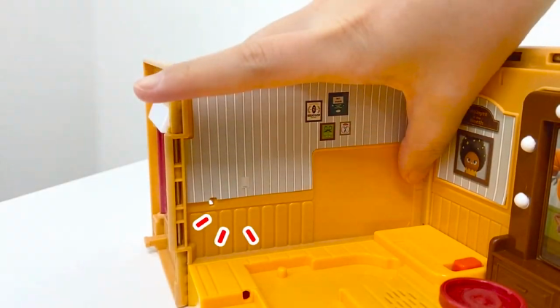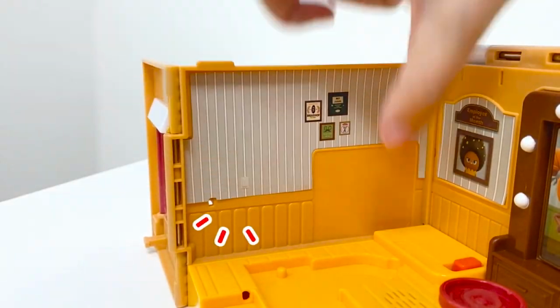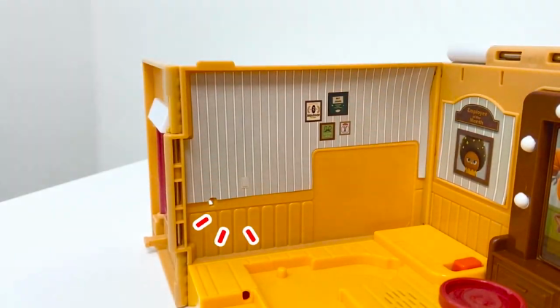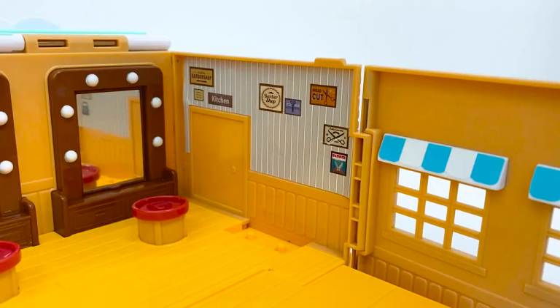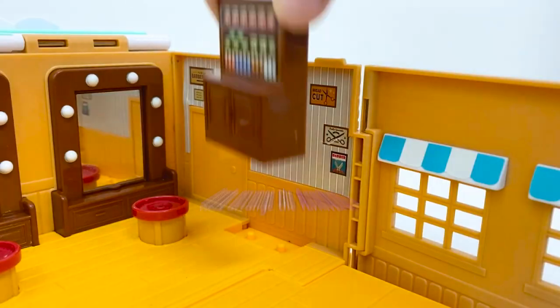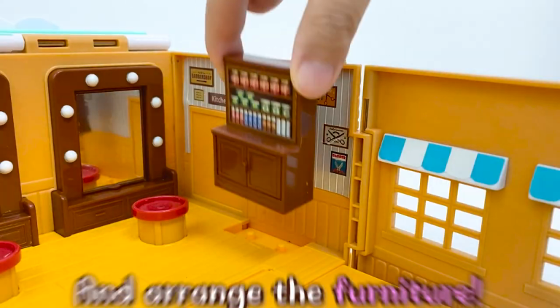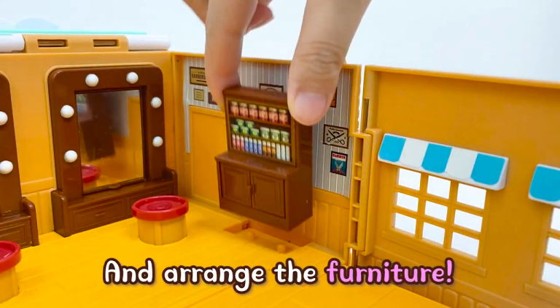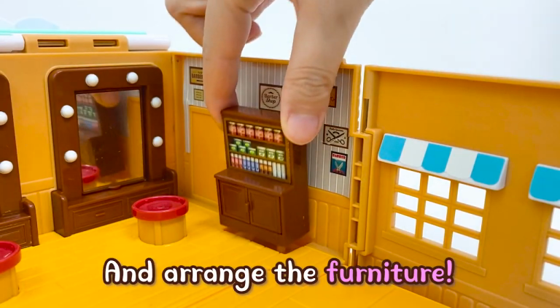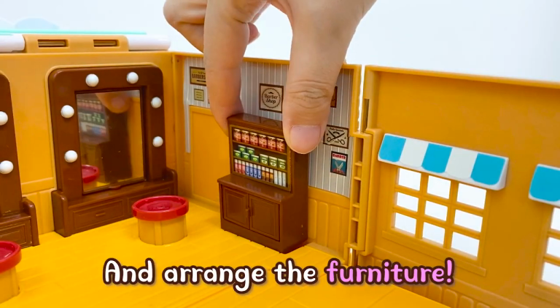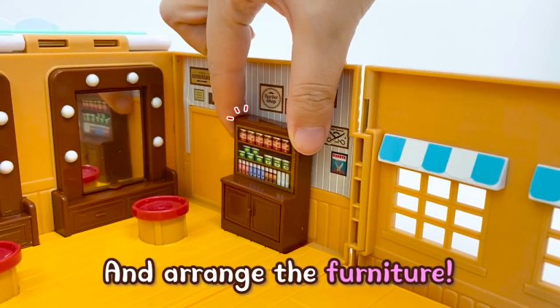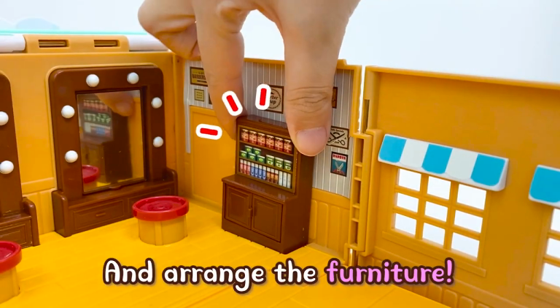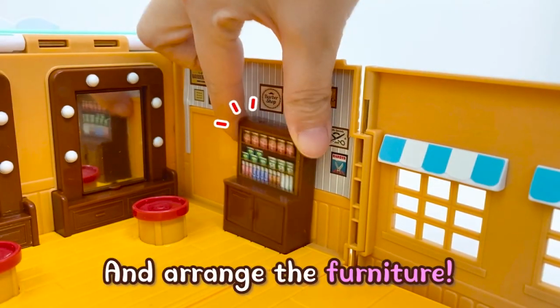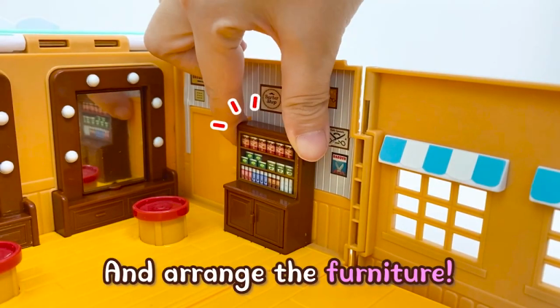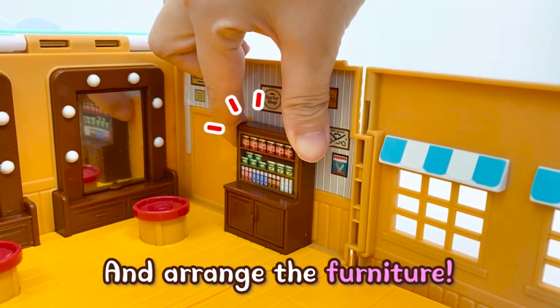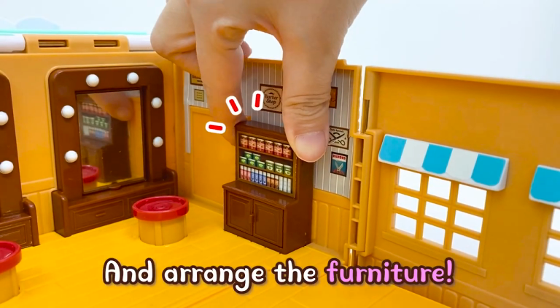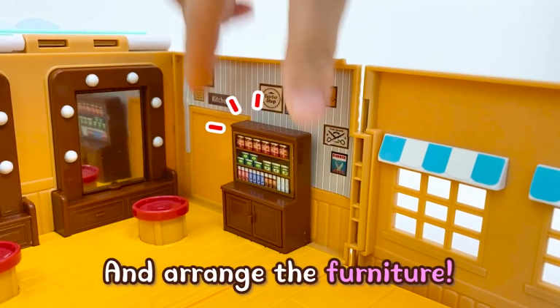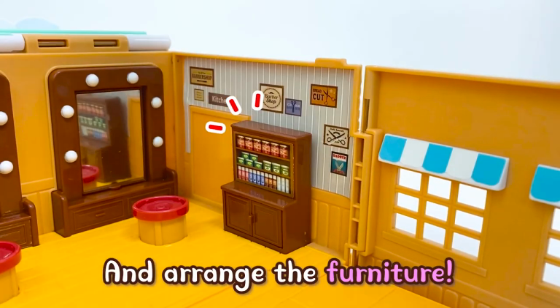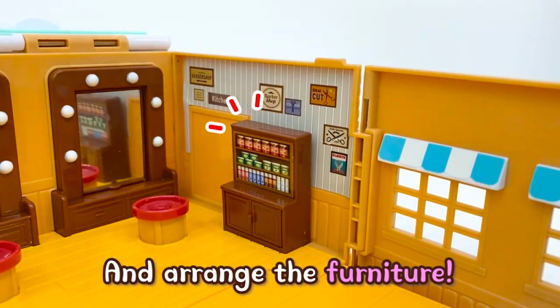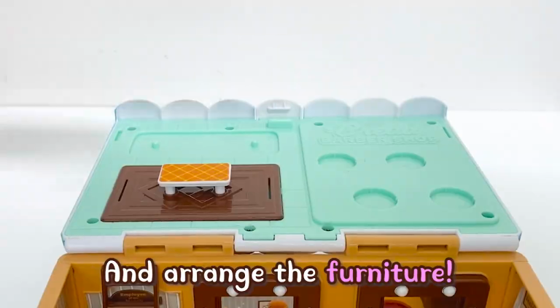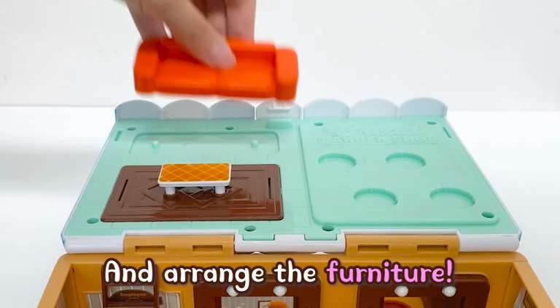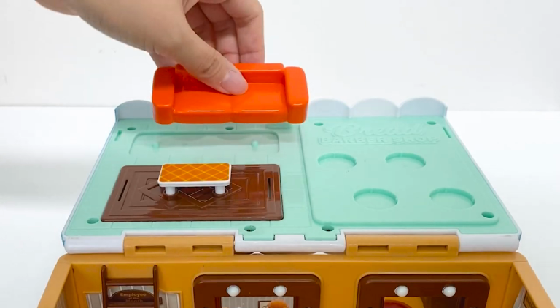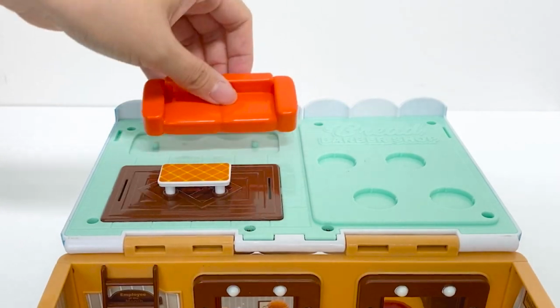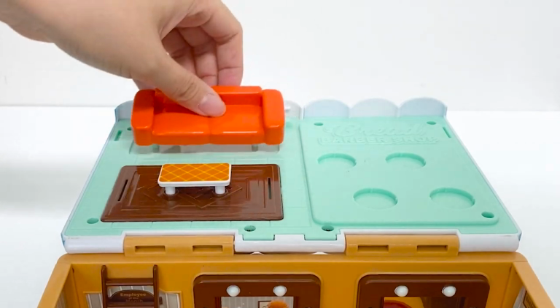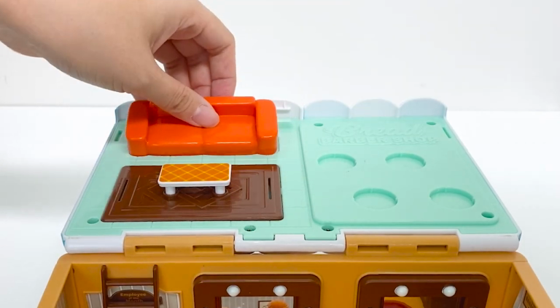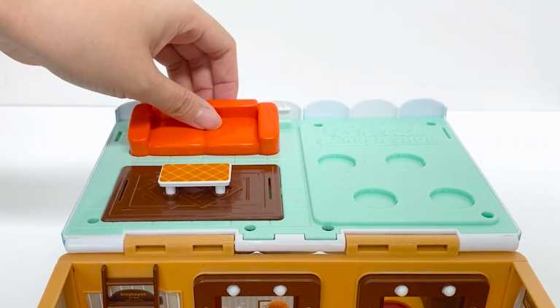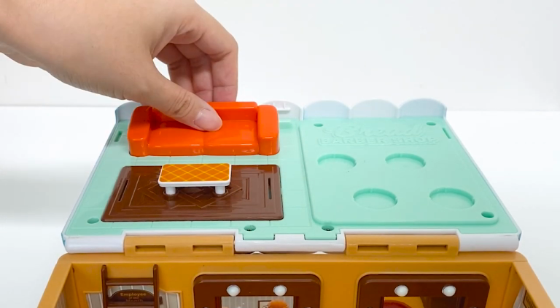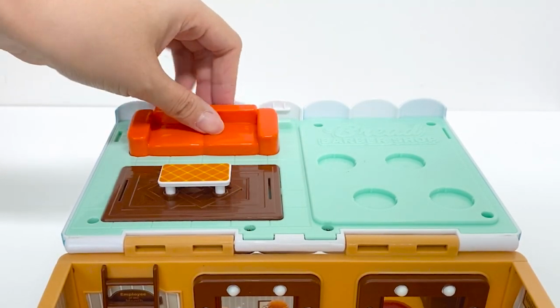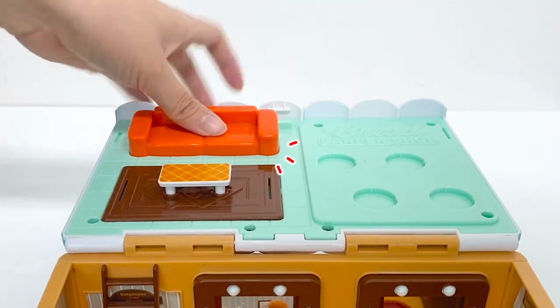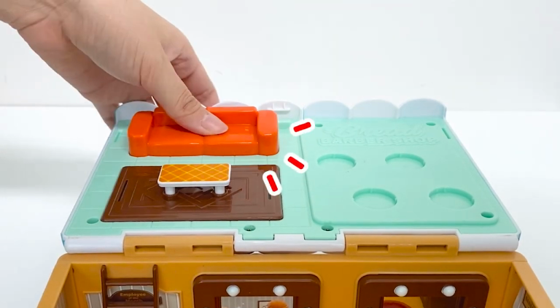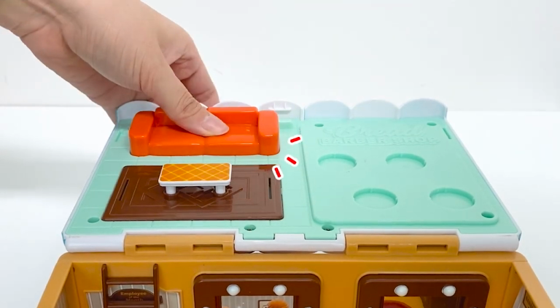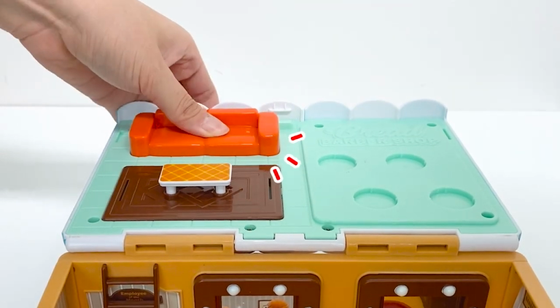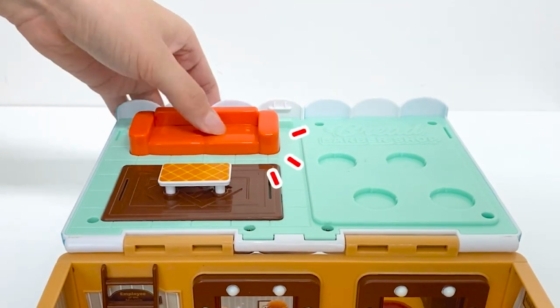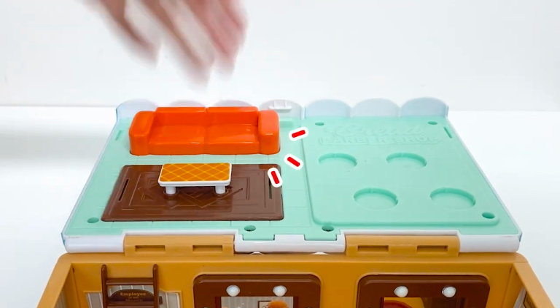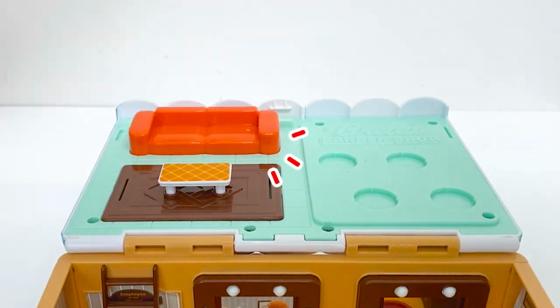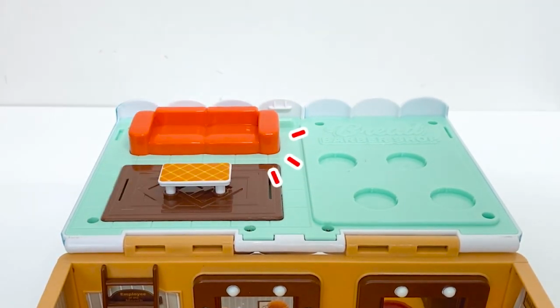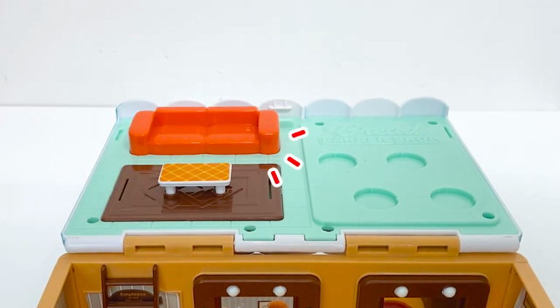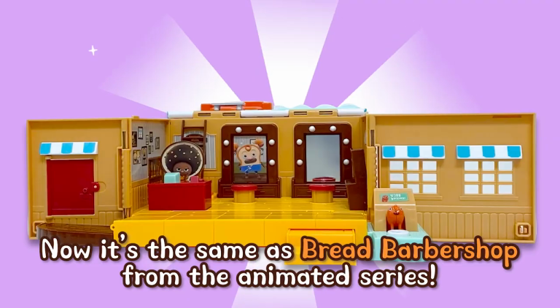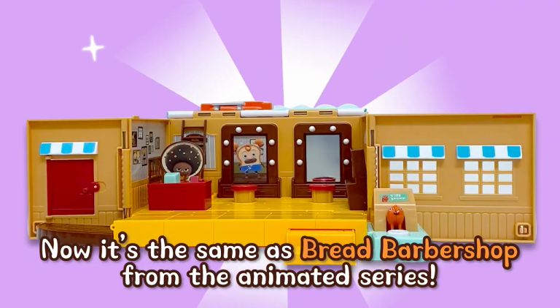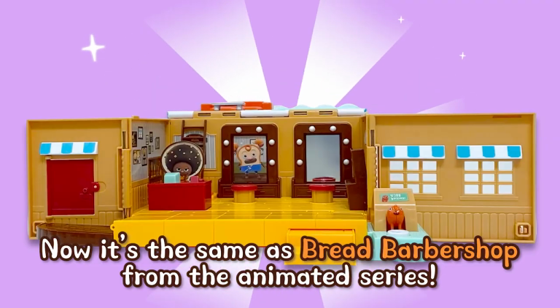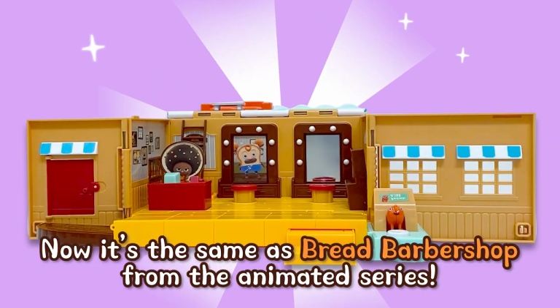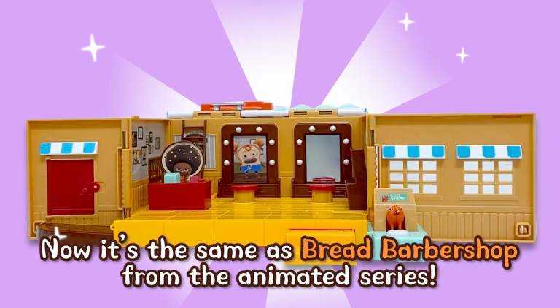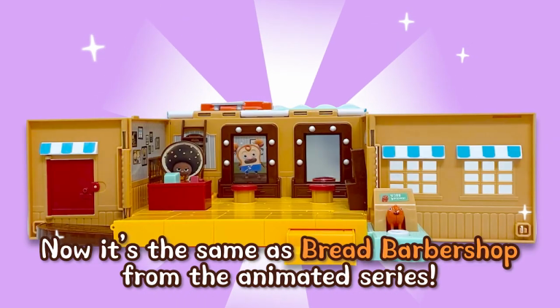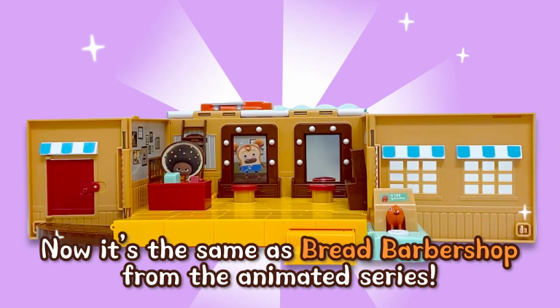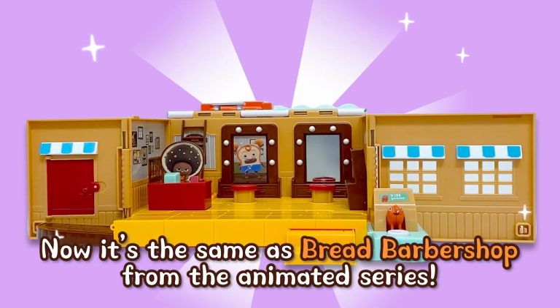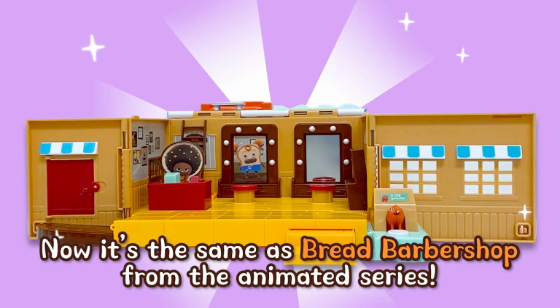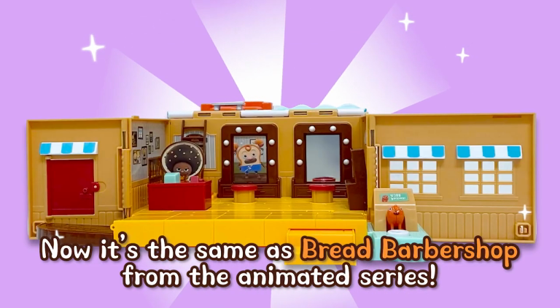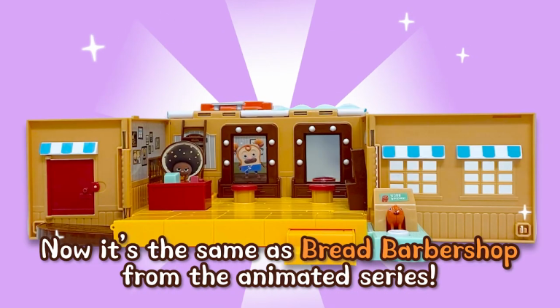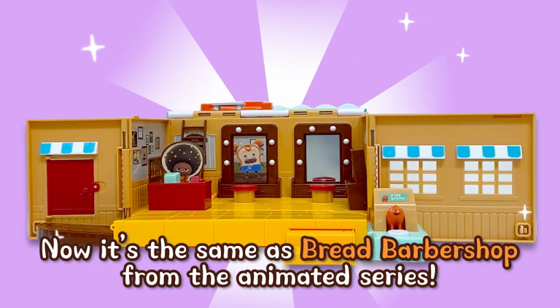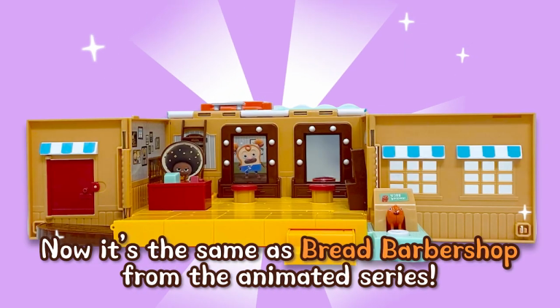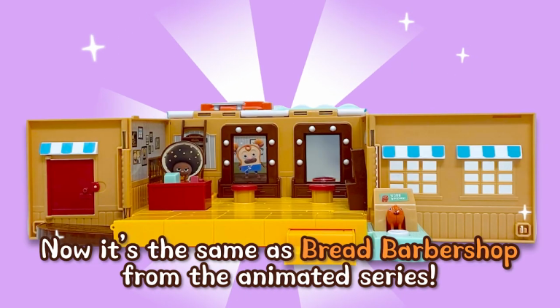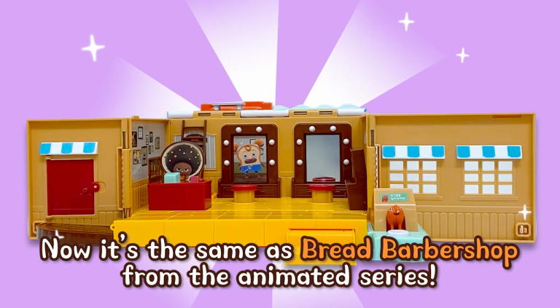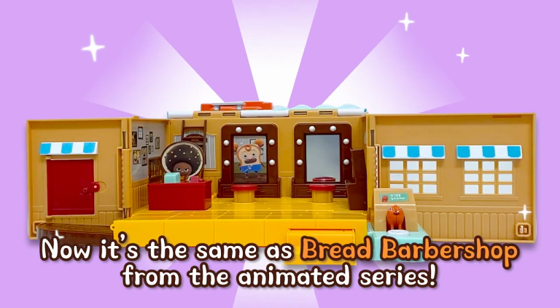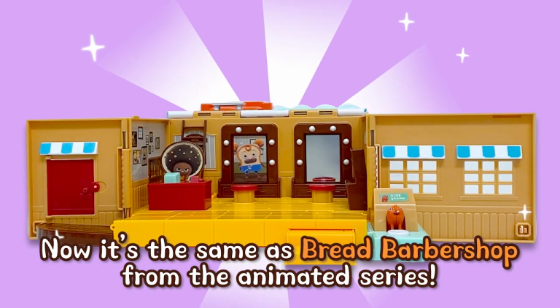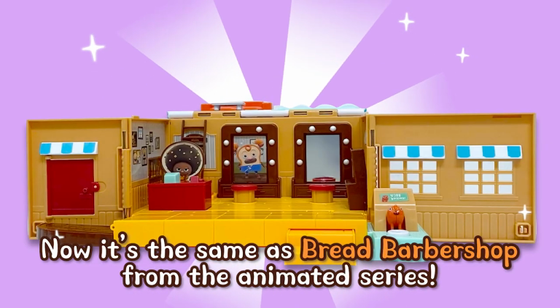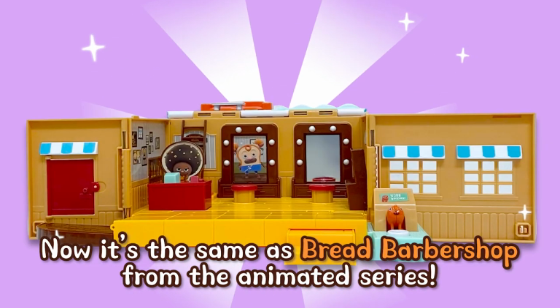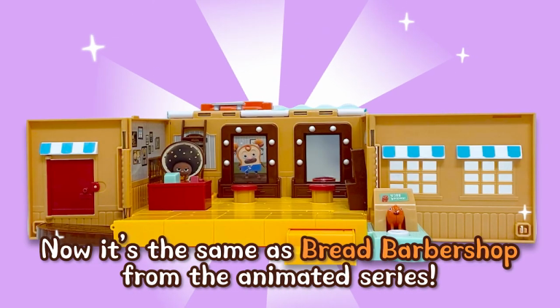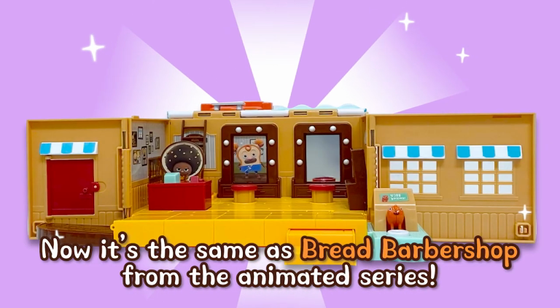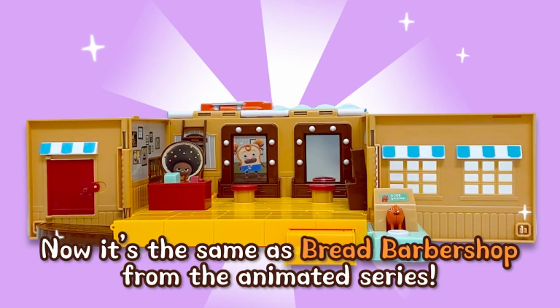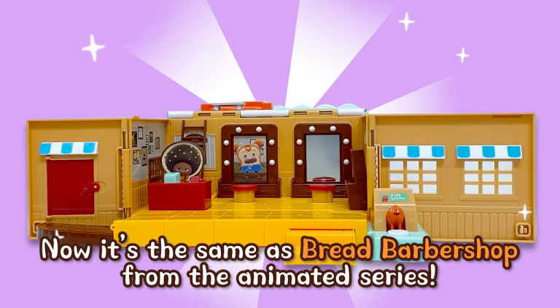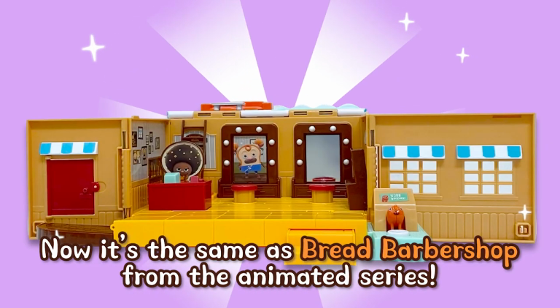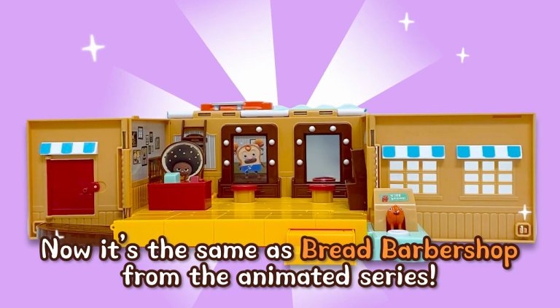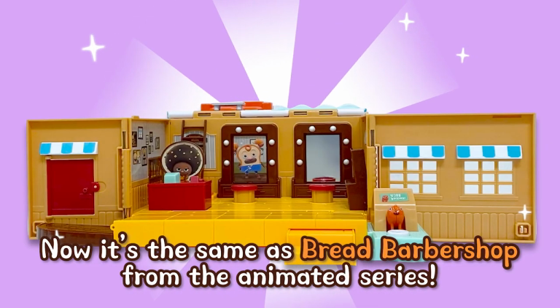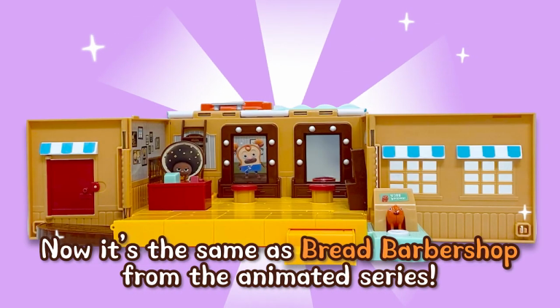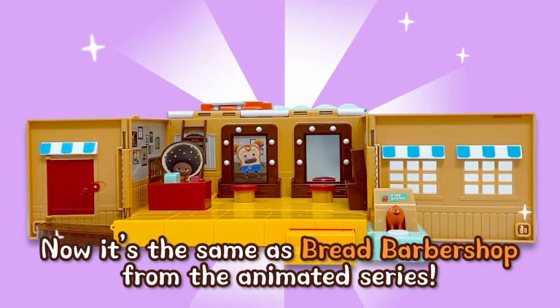Arrange the furniture, and now it's the same as the Bread Barbershop from the animated series.